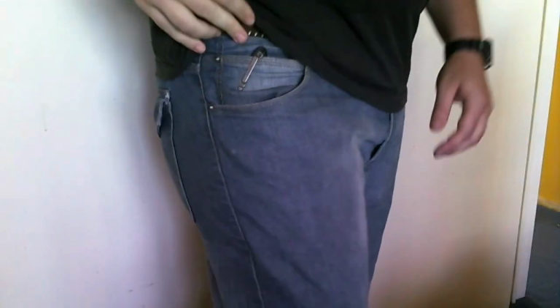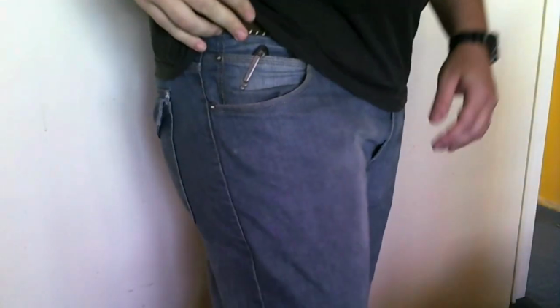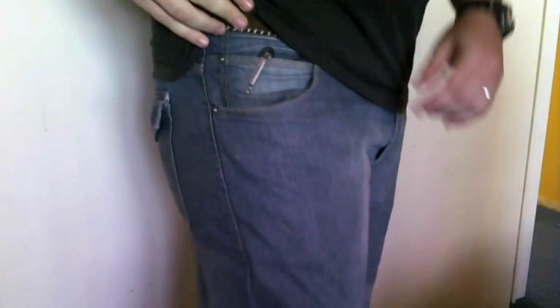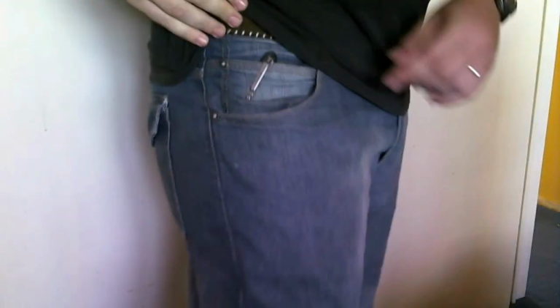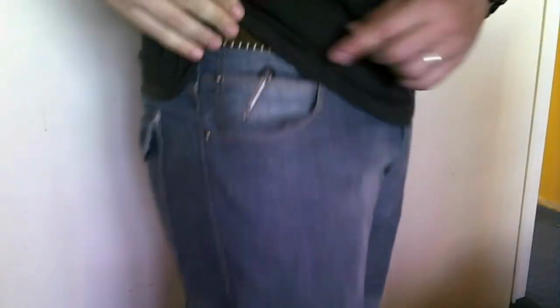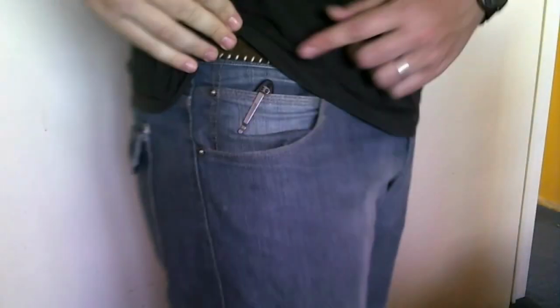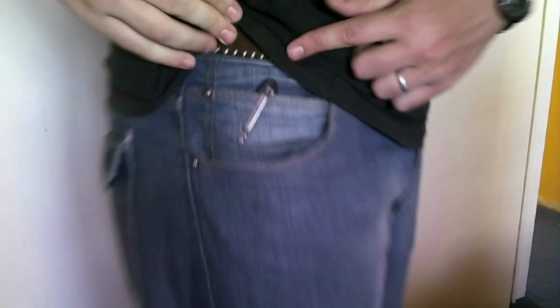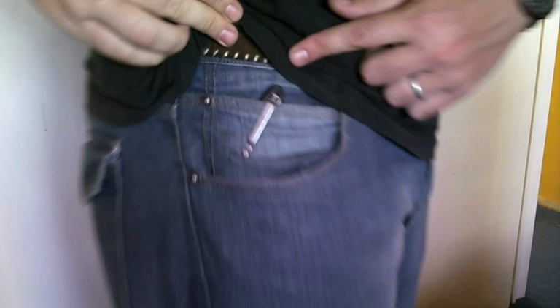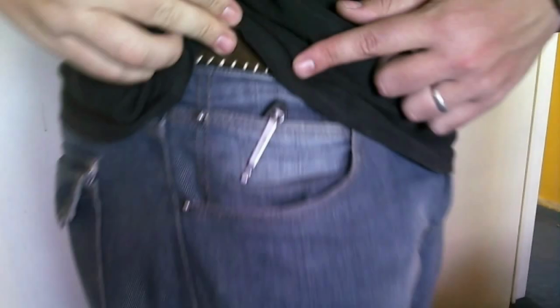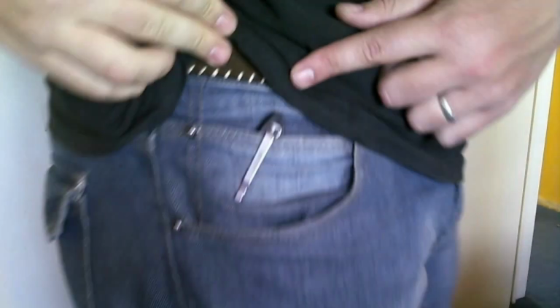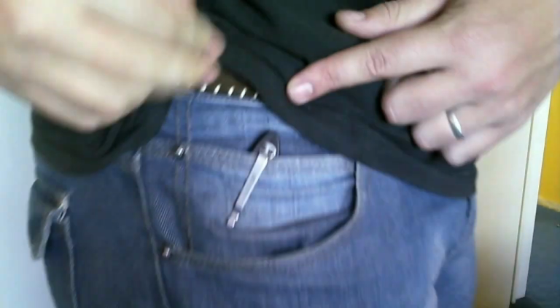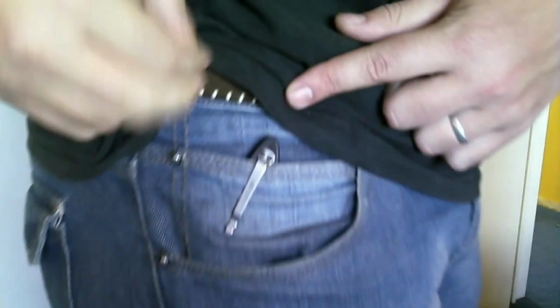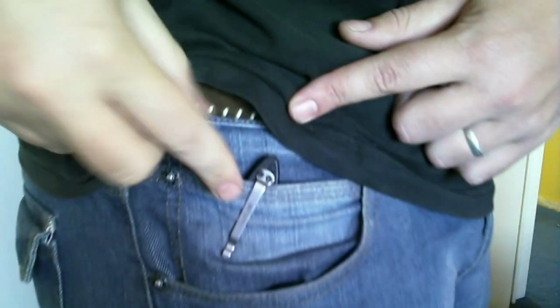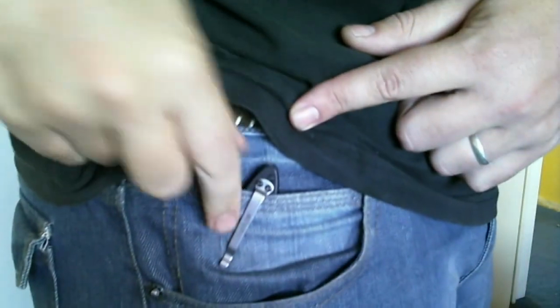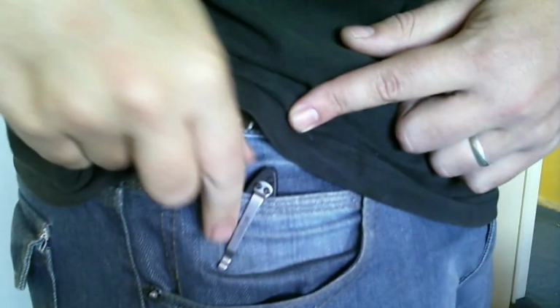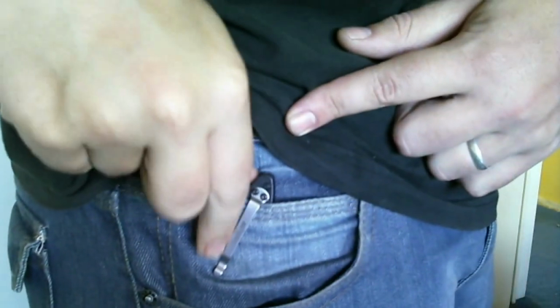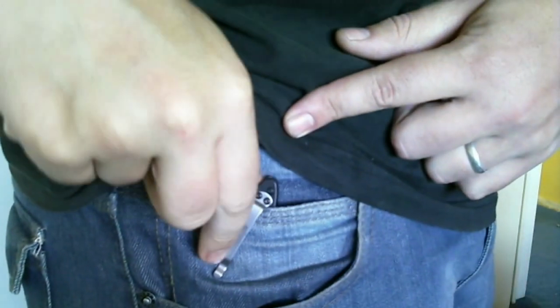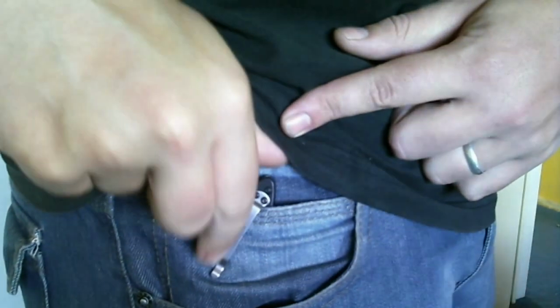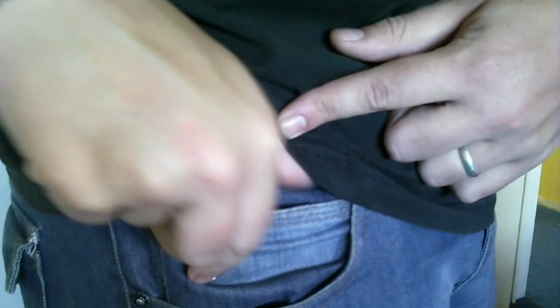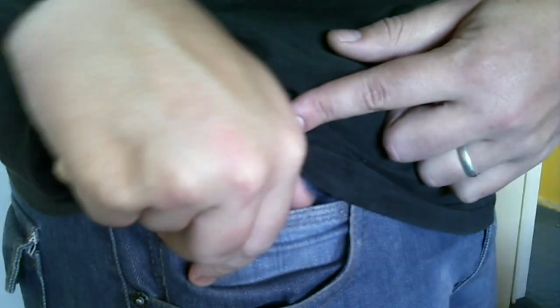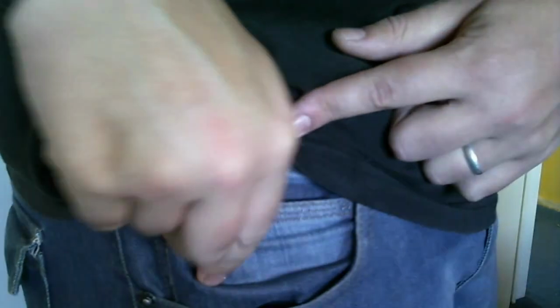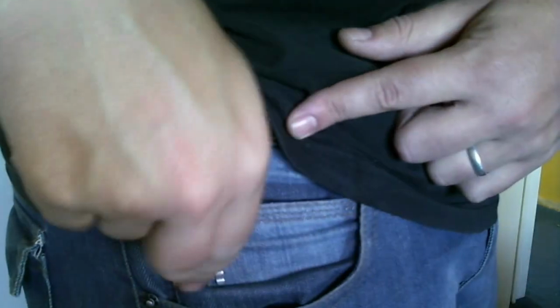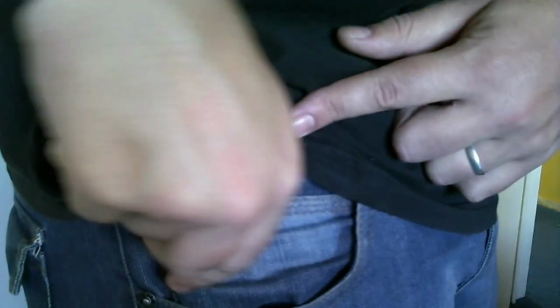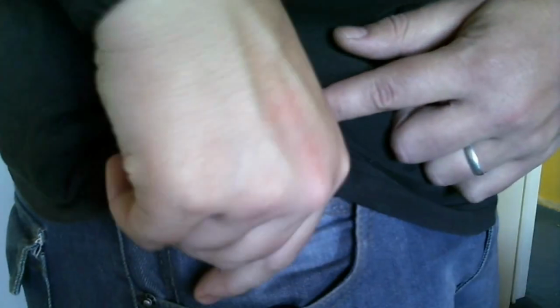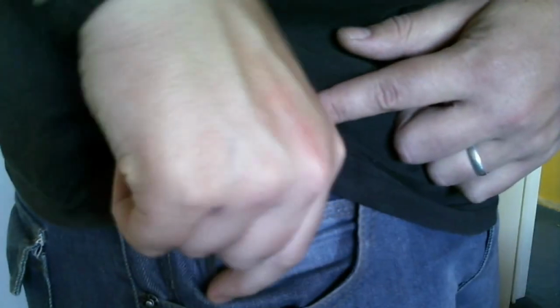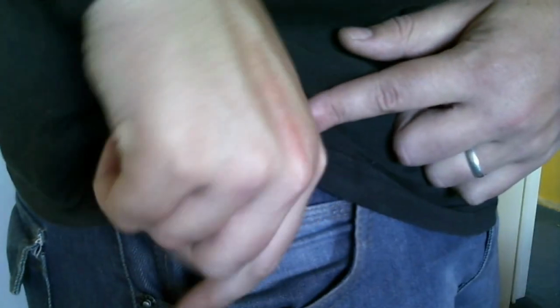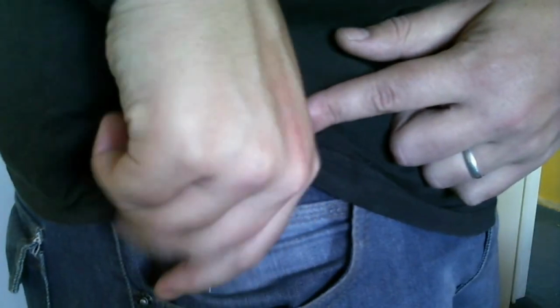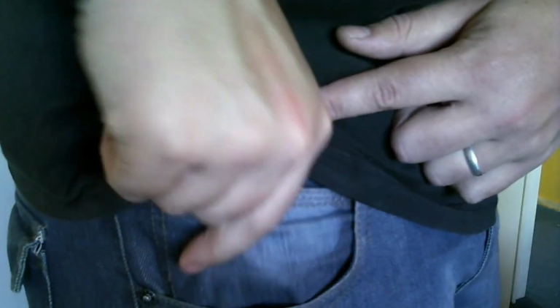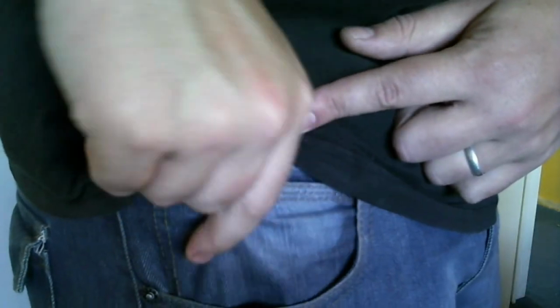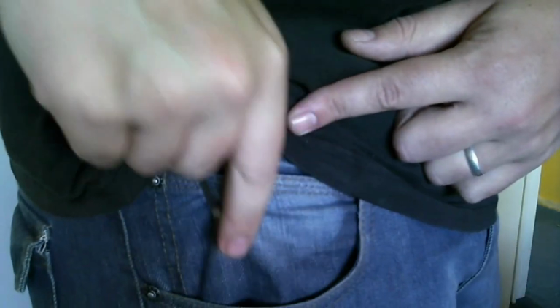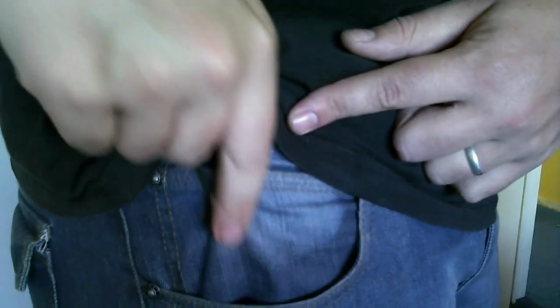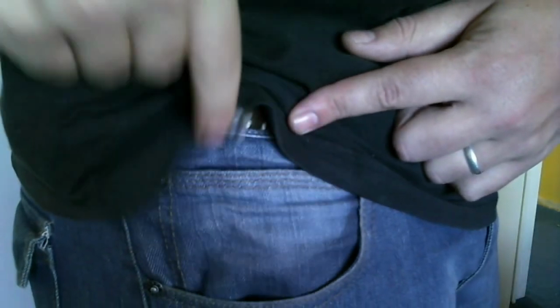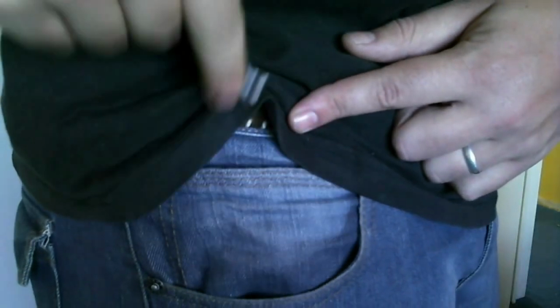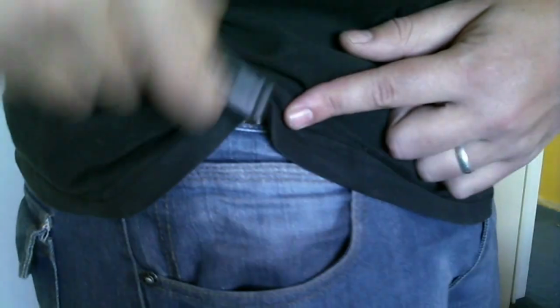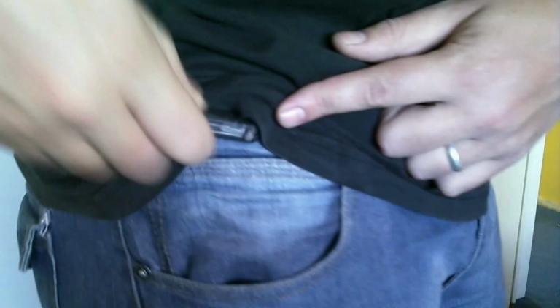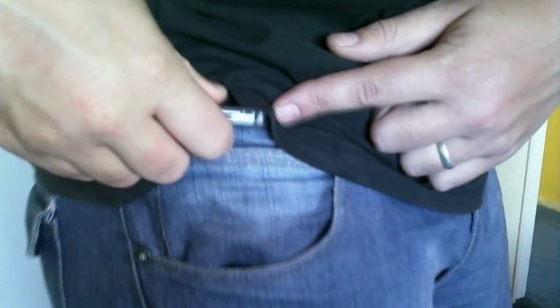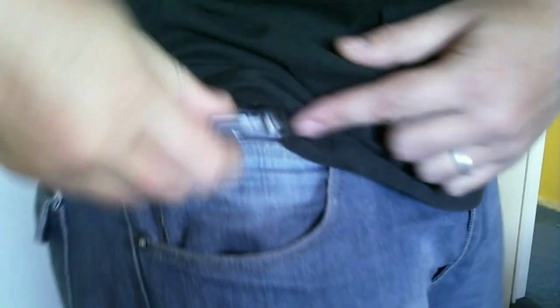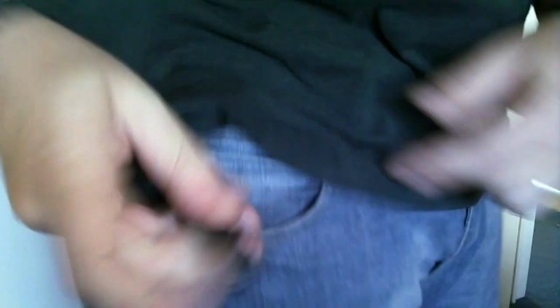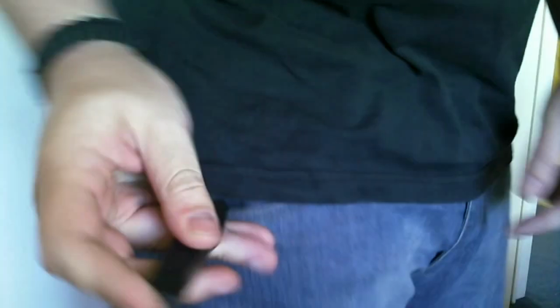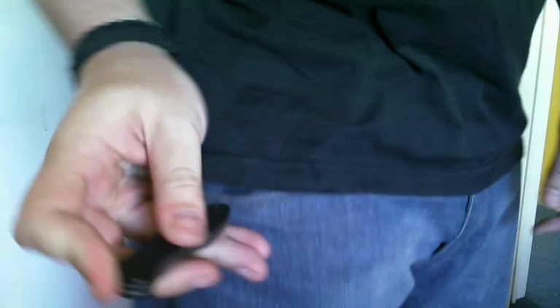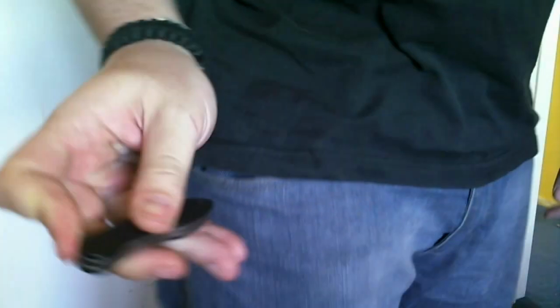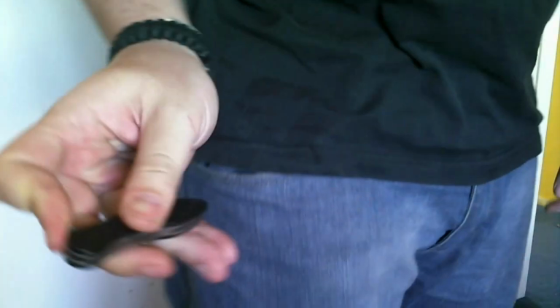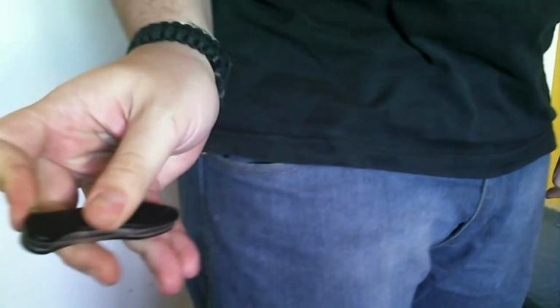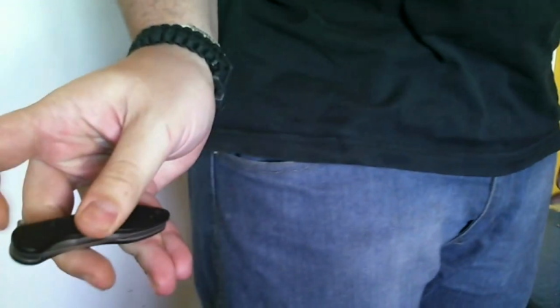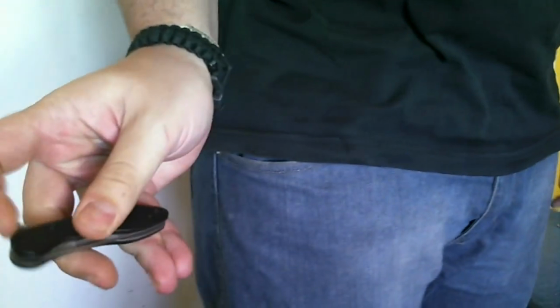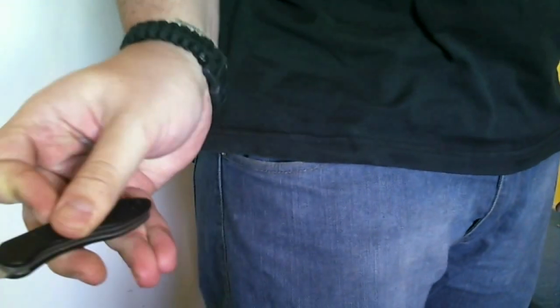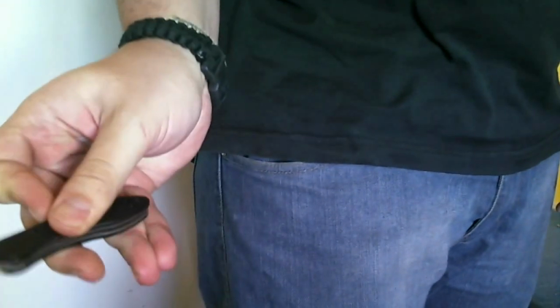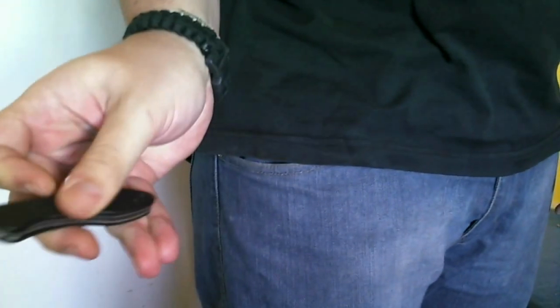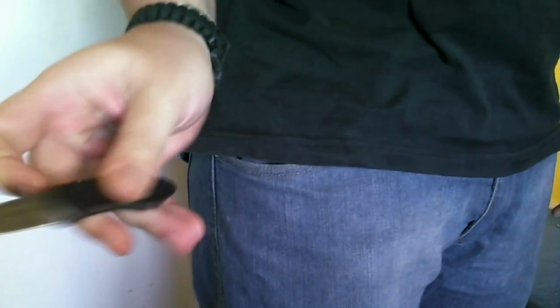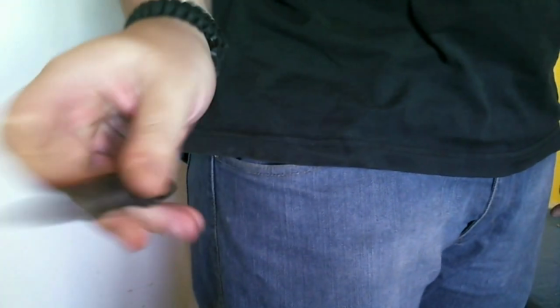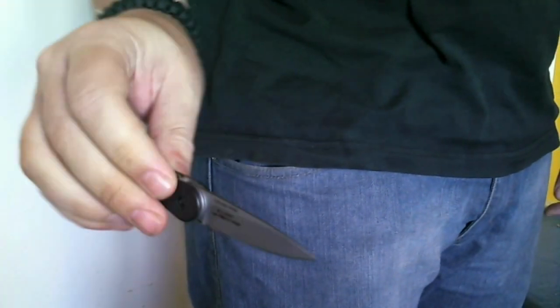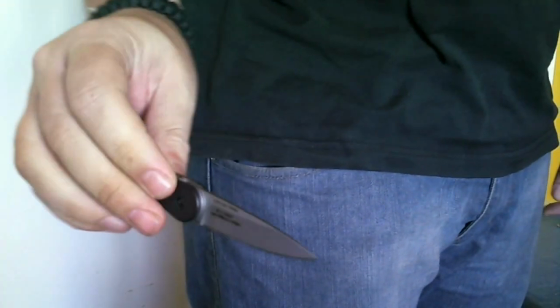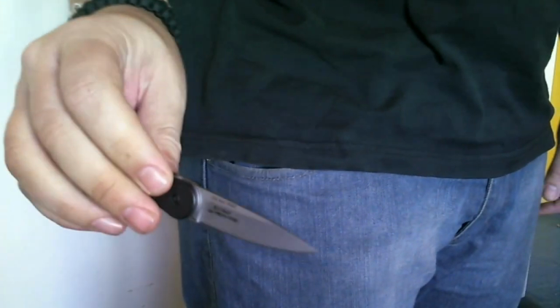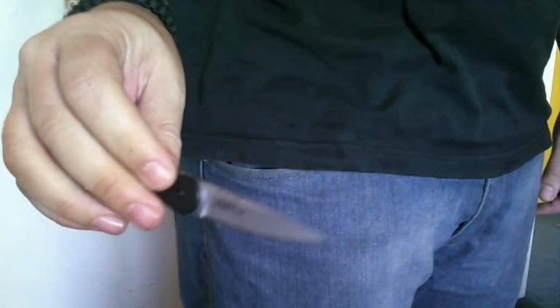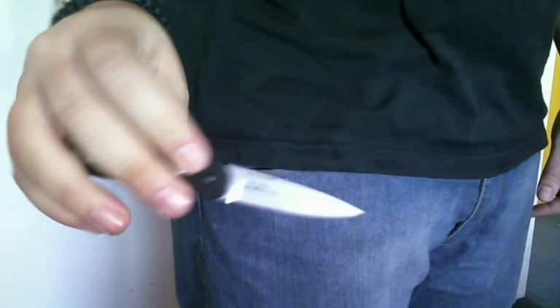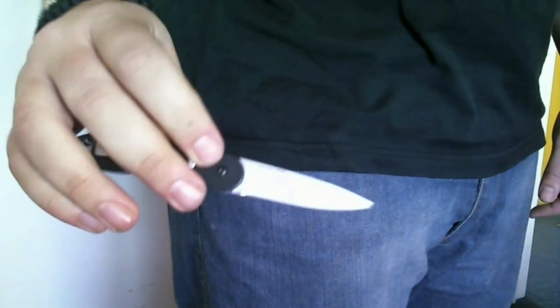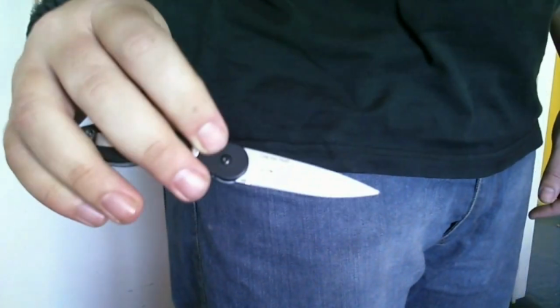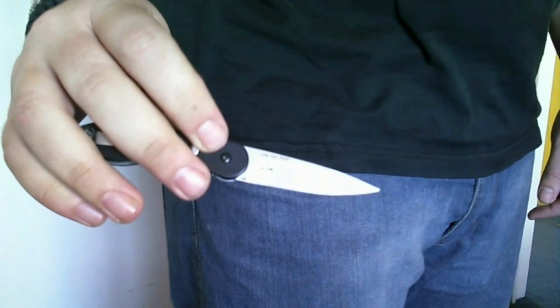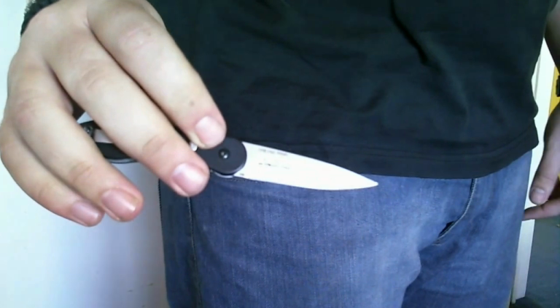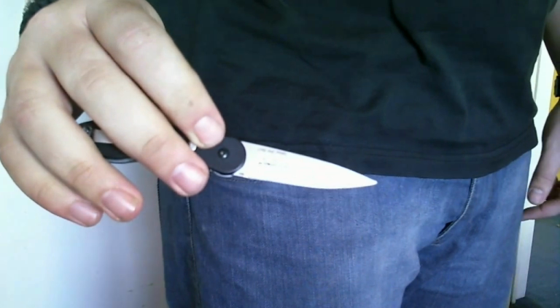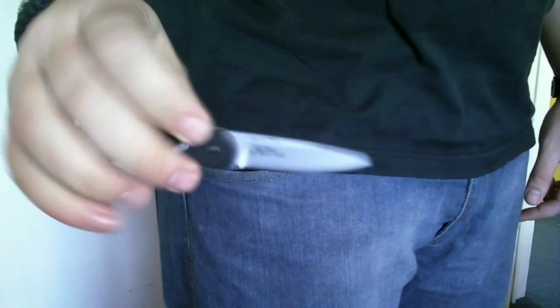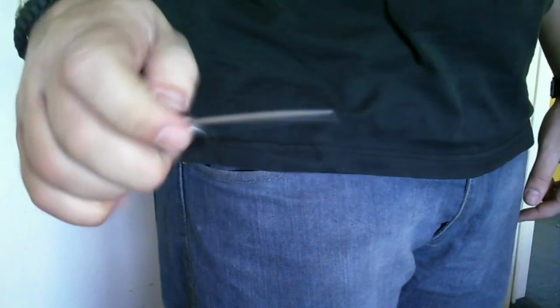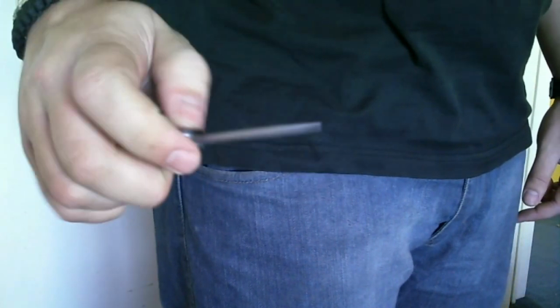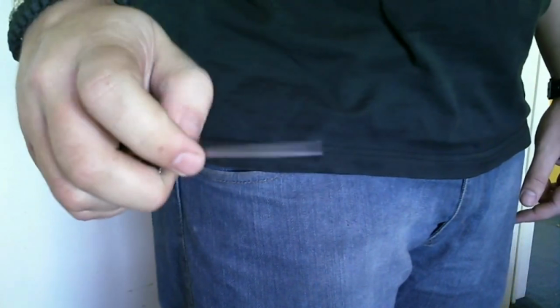In the little change pocket I have my Kershaw OB2.